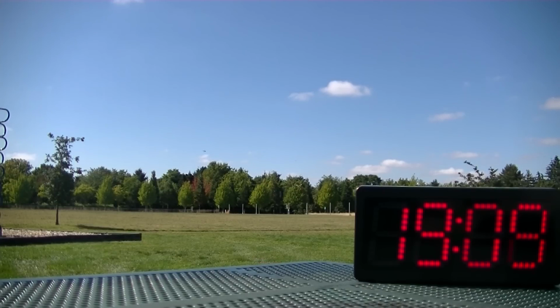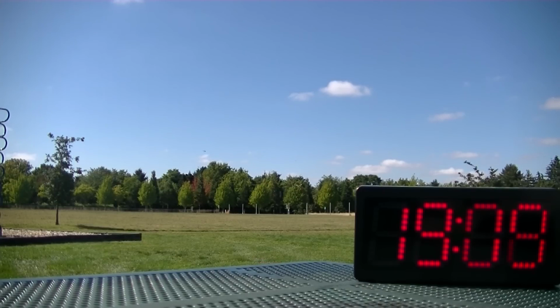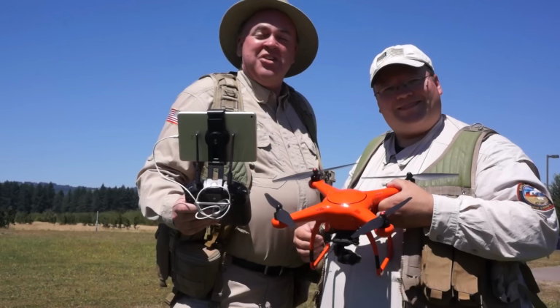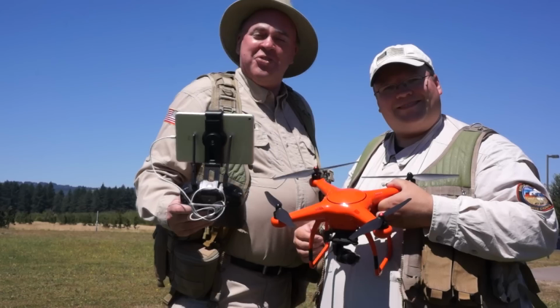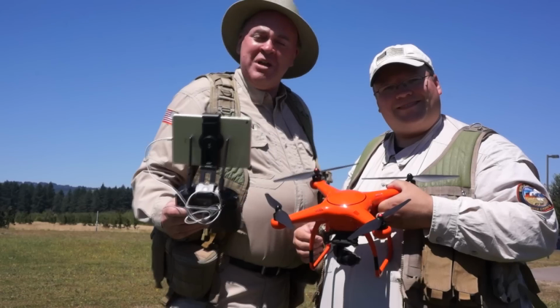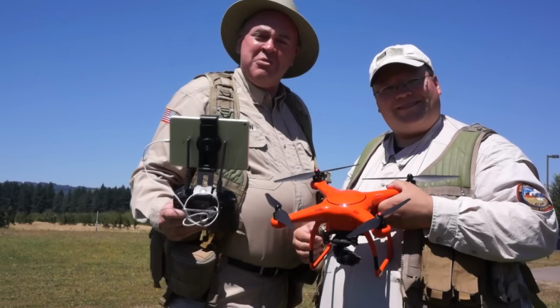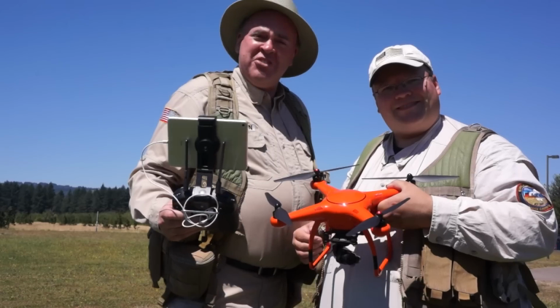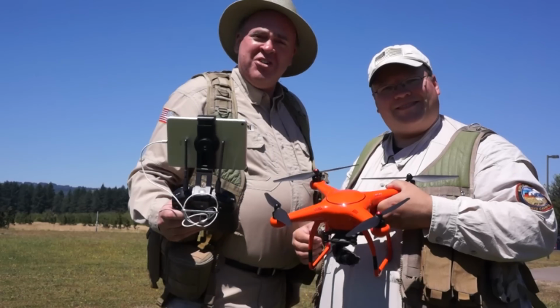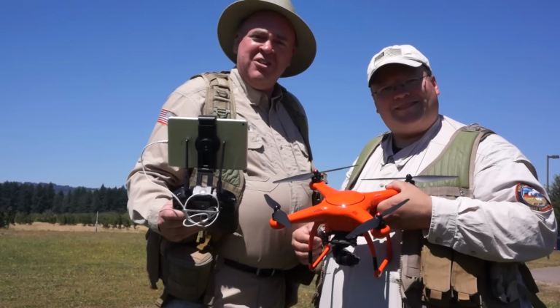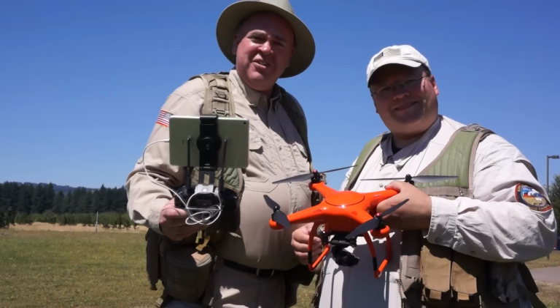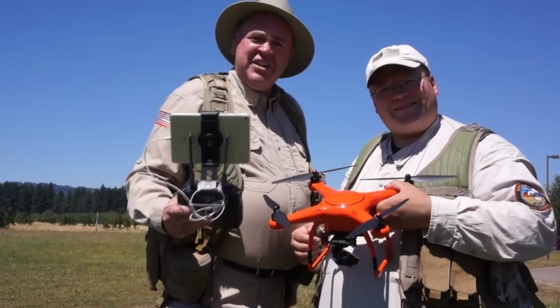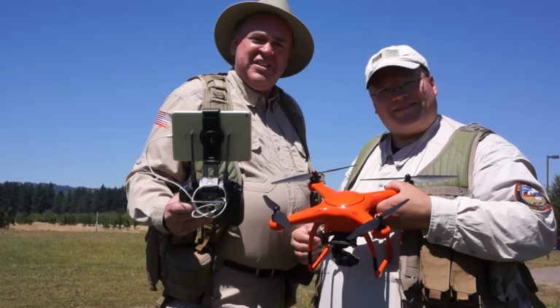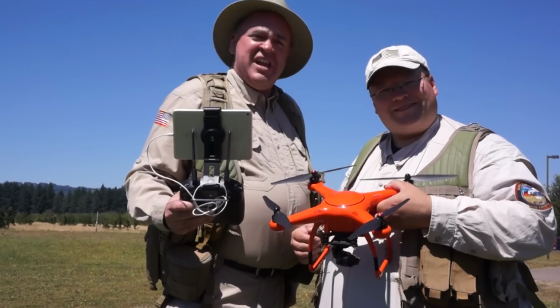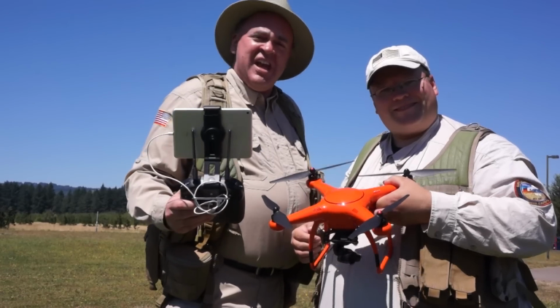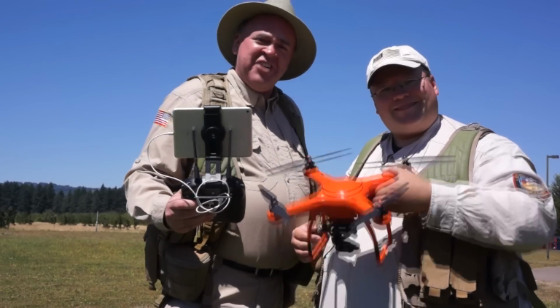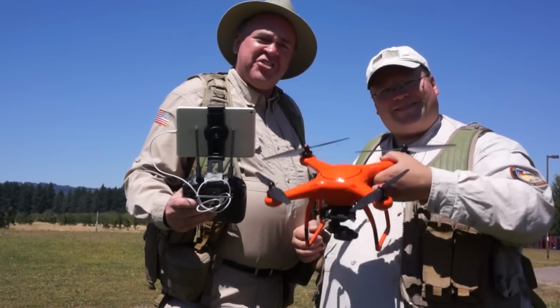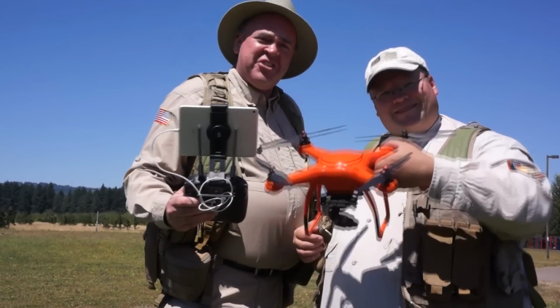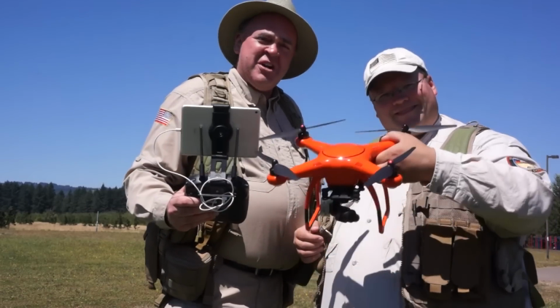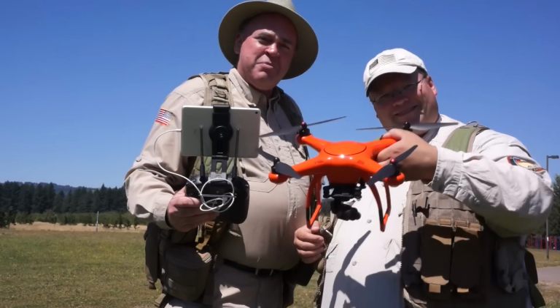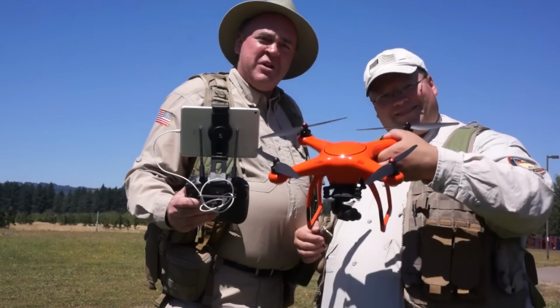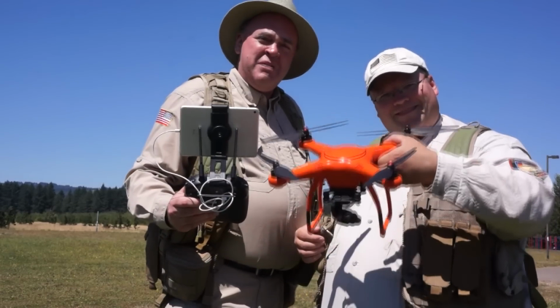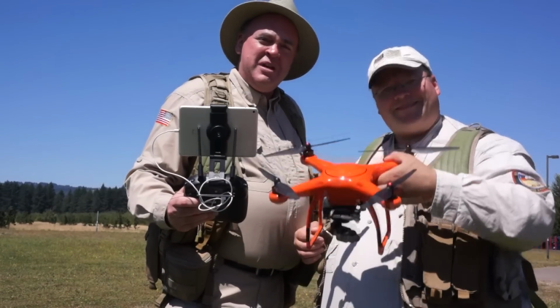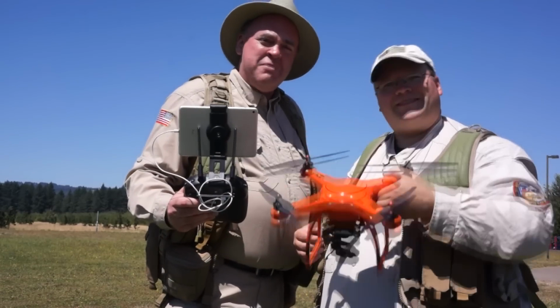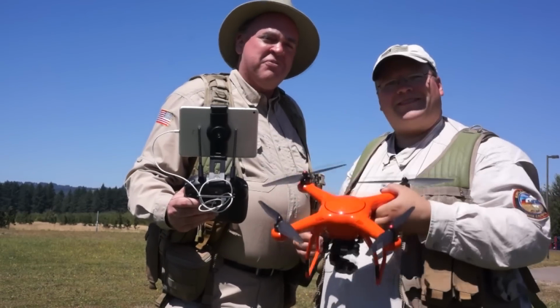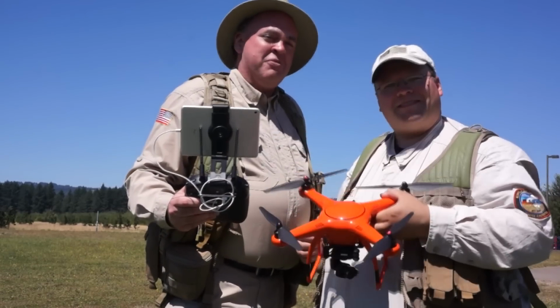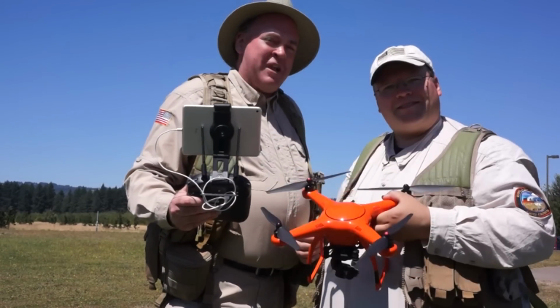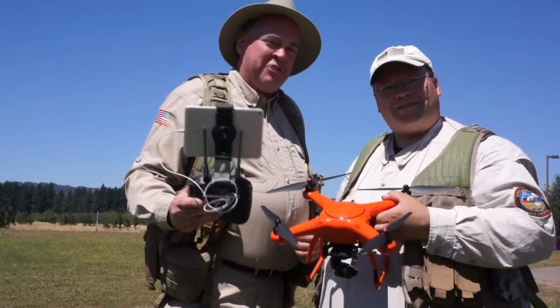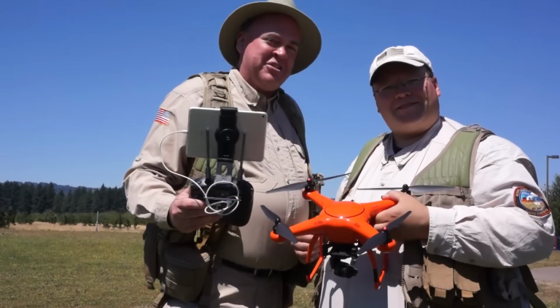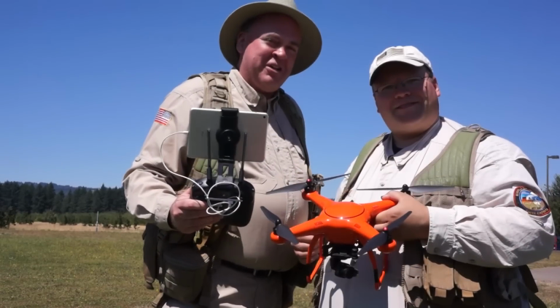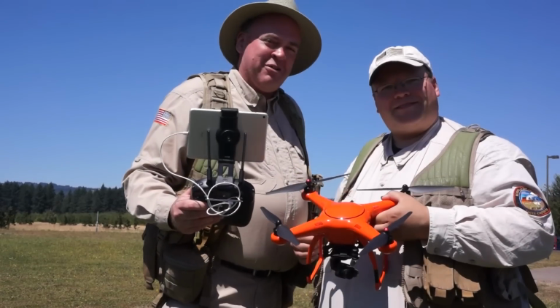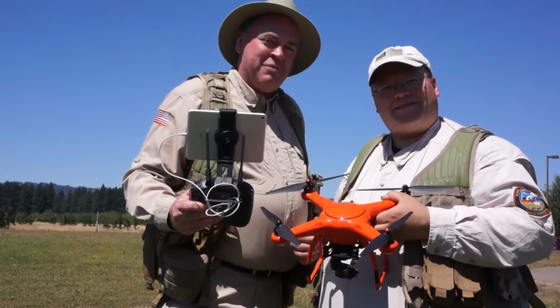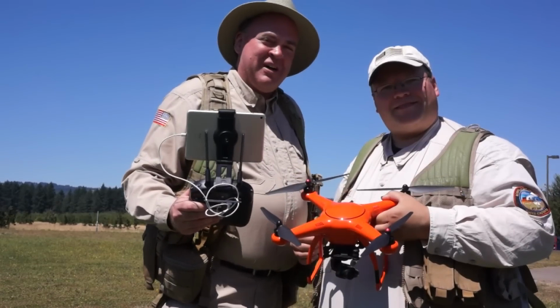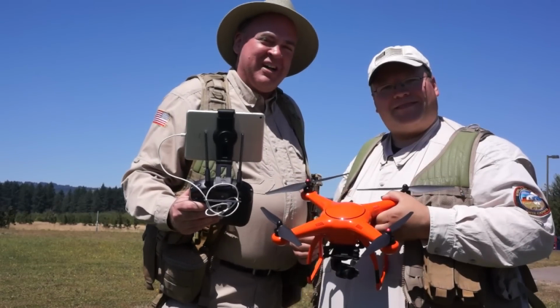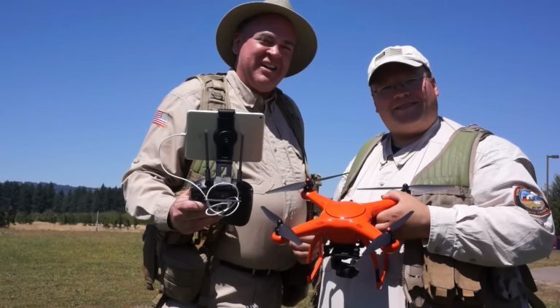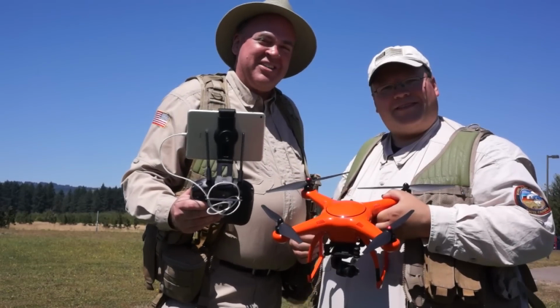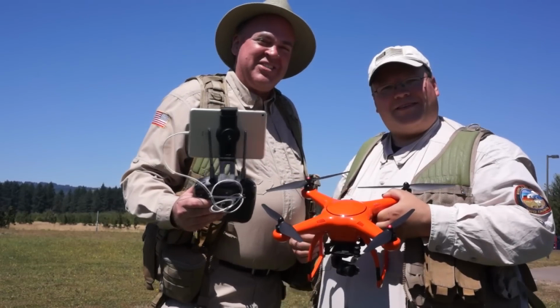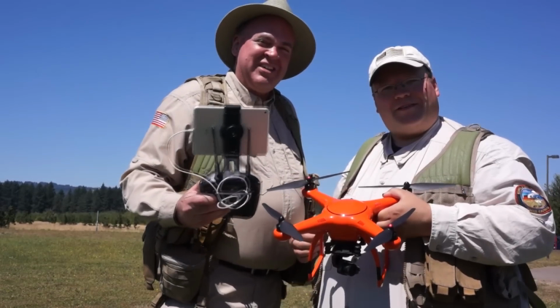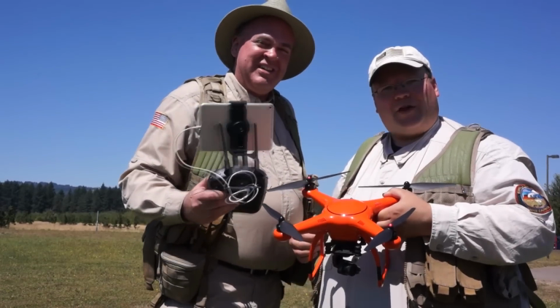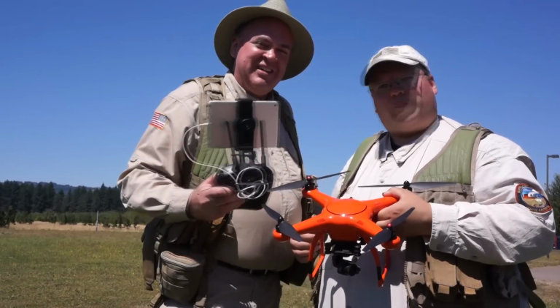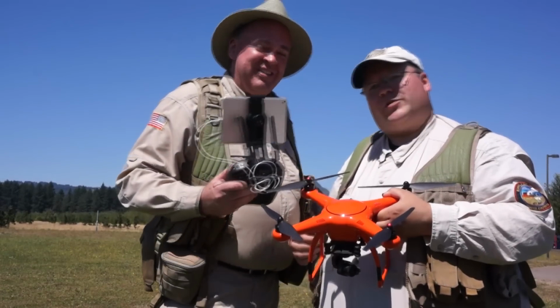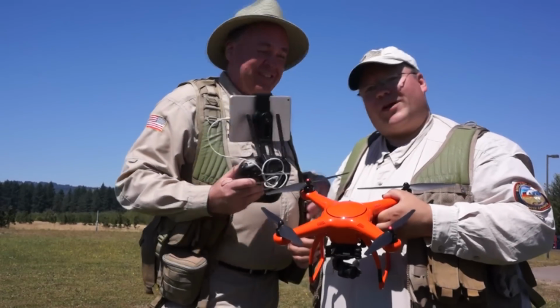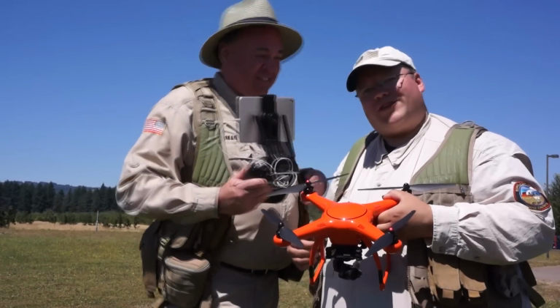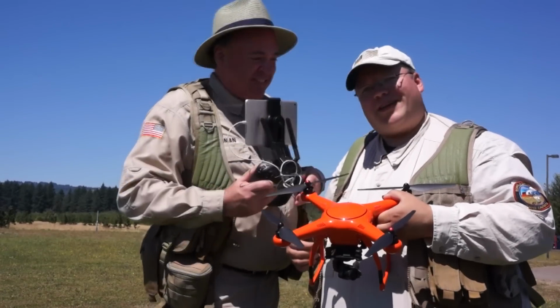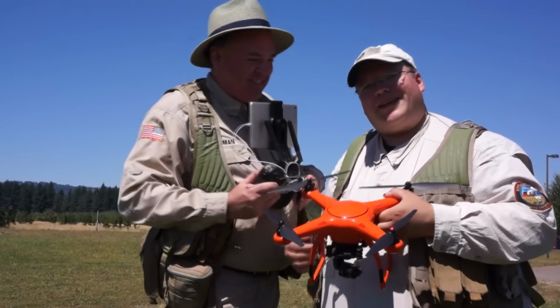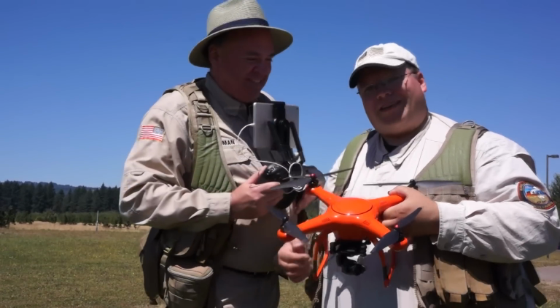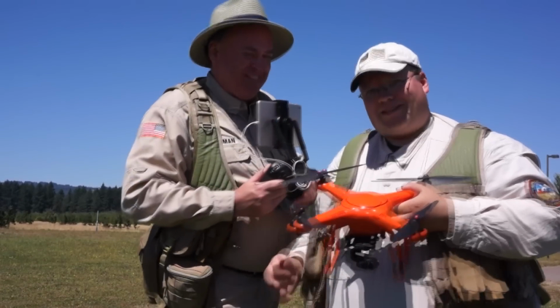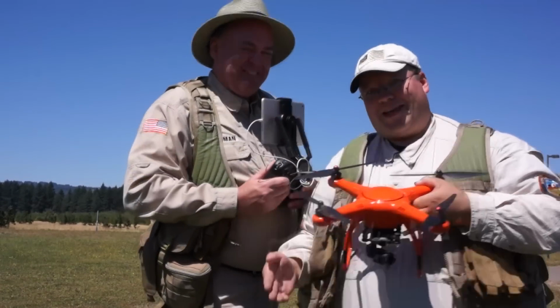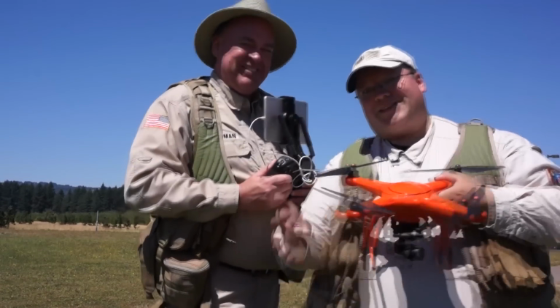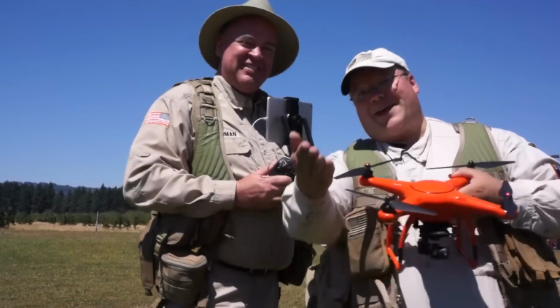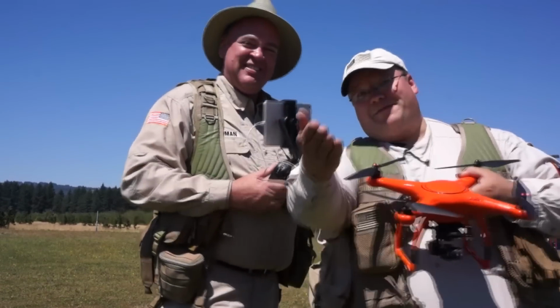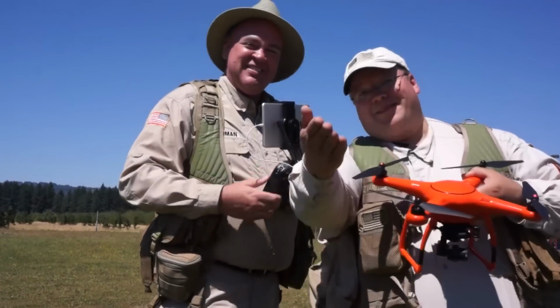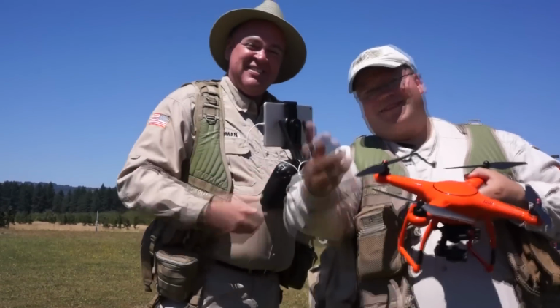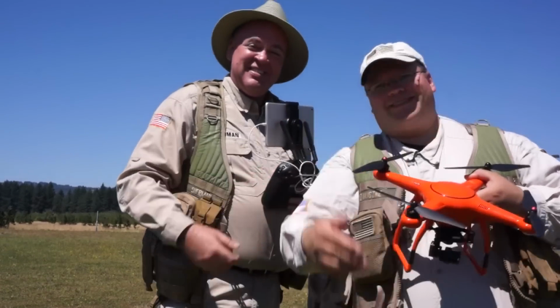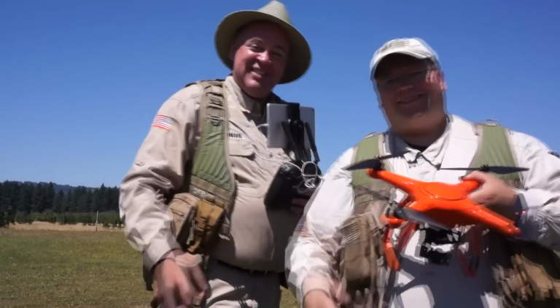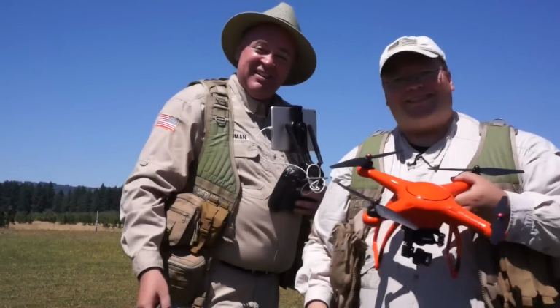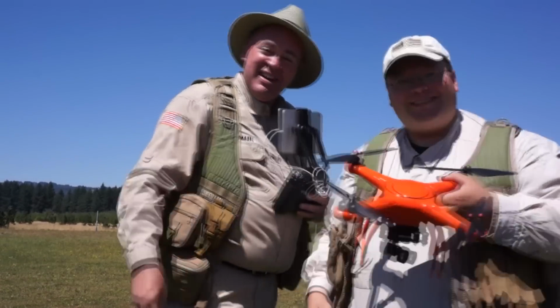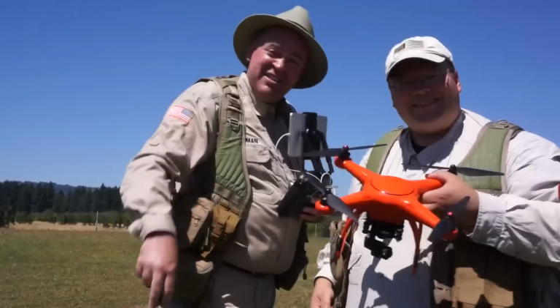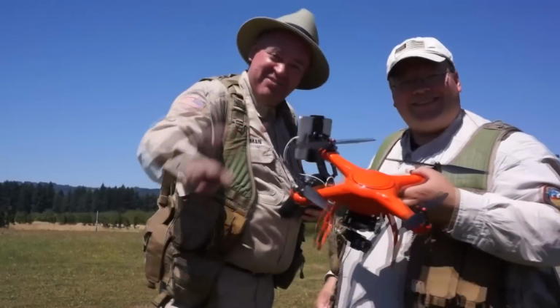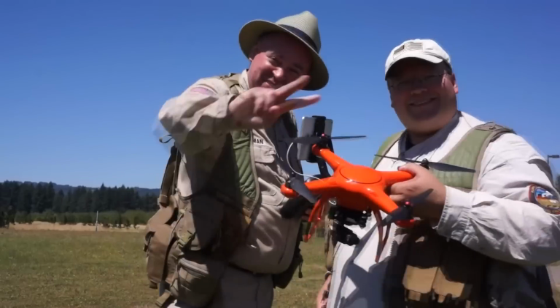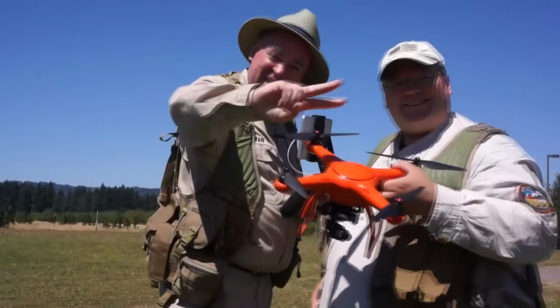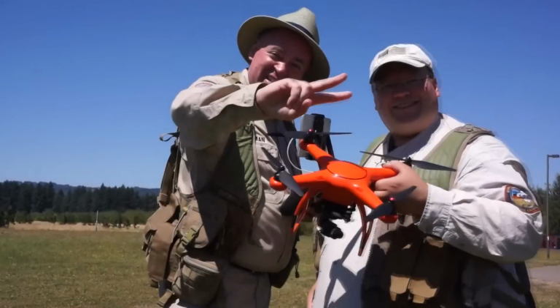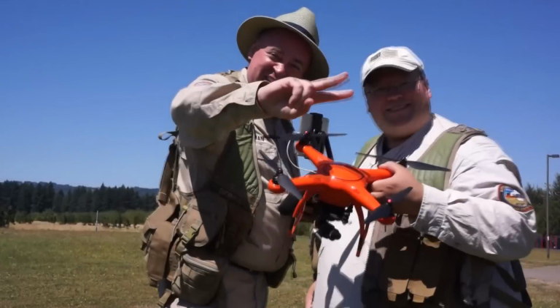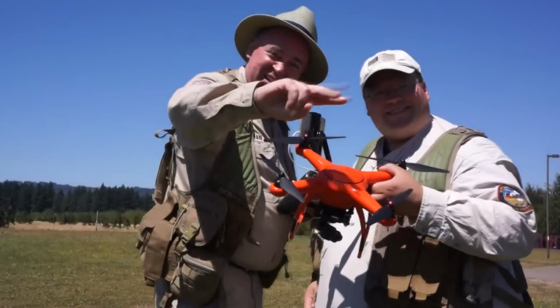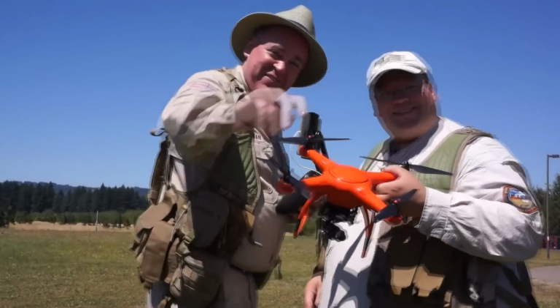So that was our look at the X-Star Premium from Autel Robotics. Hope you enjoyed it. See you next time. Fly safe.